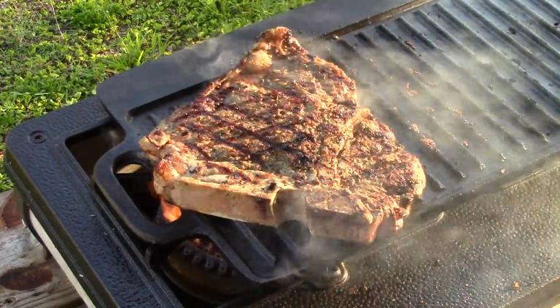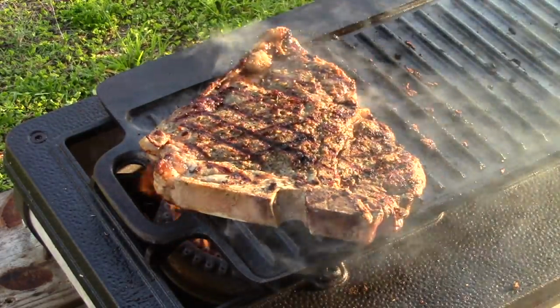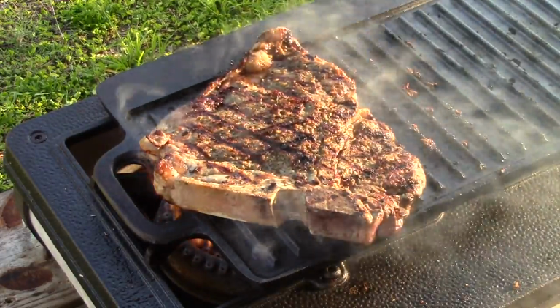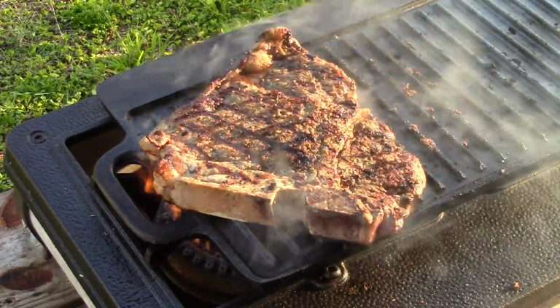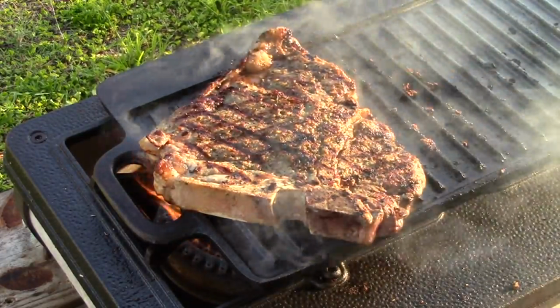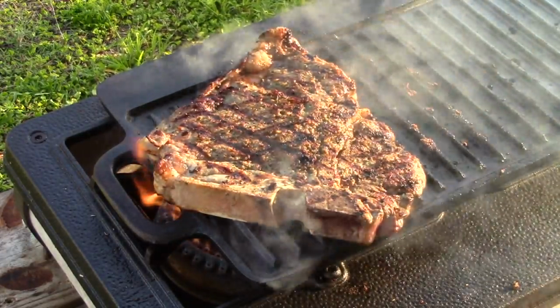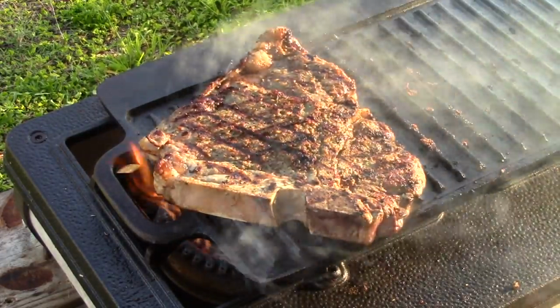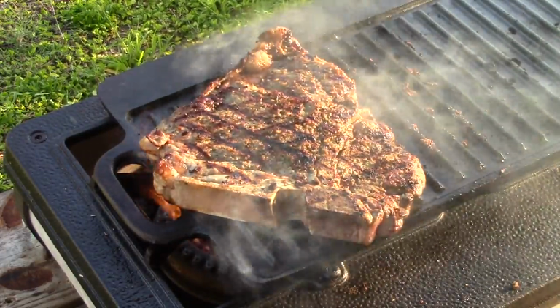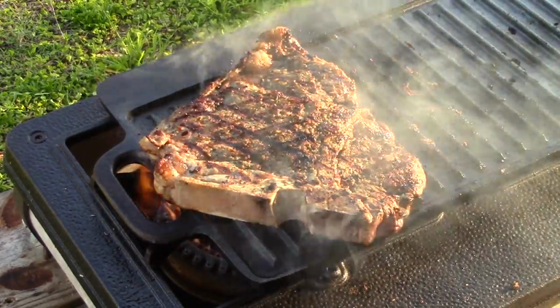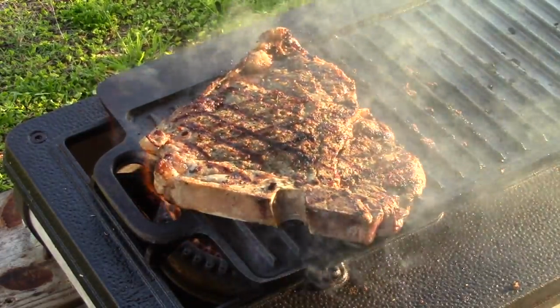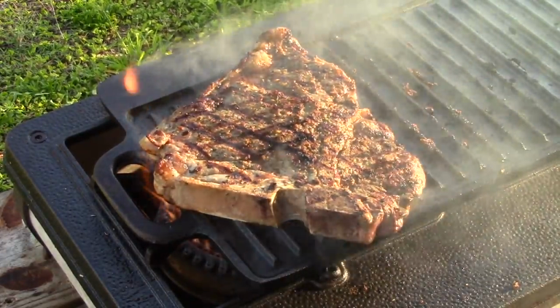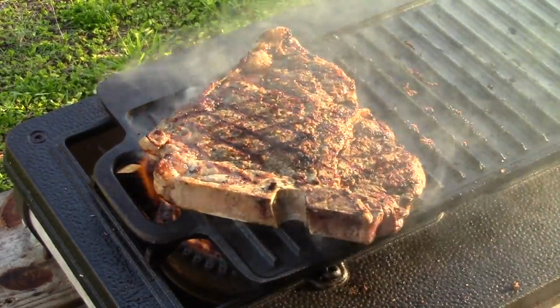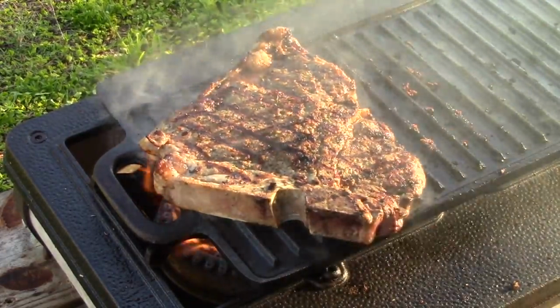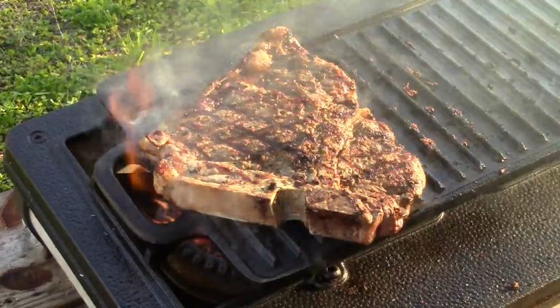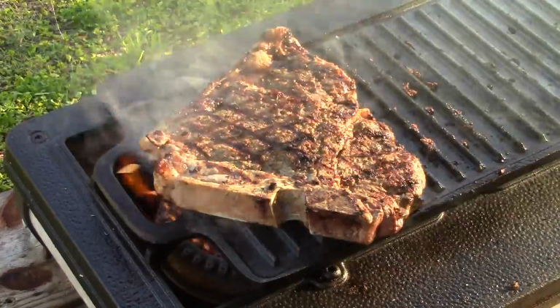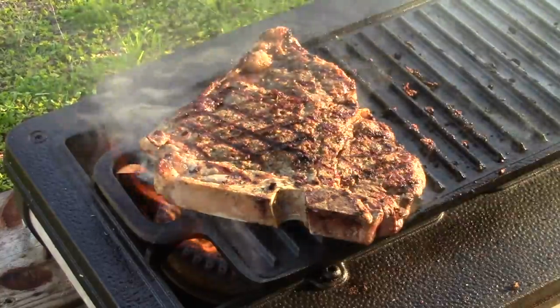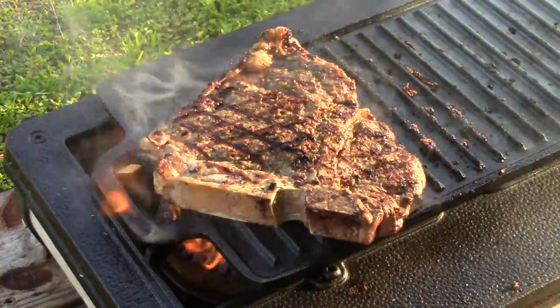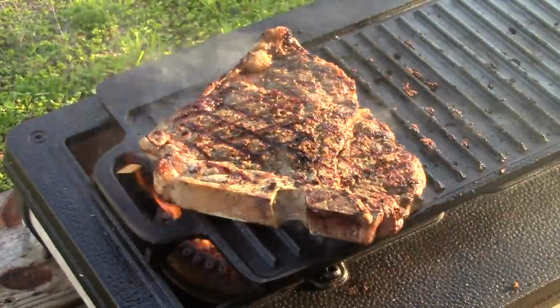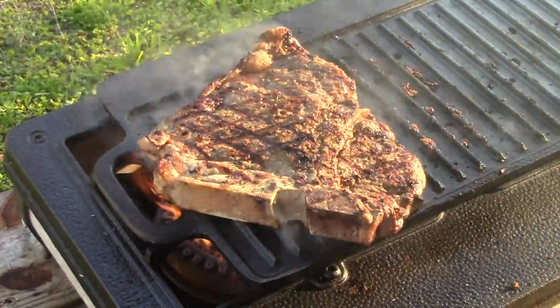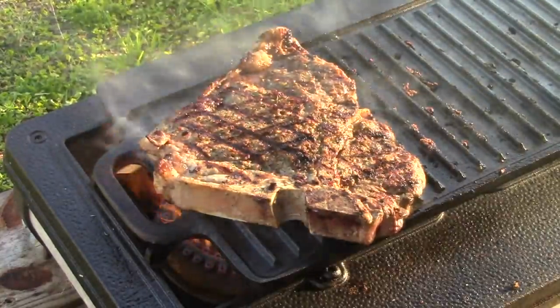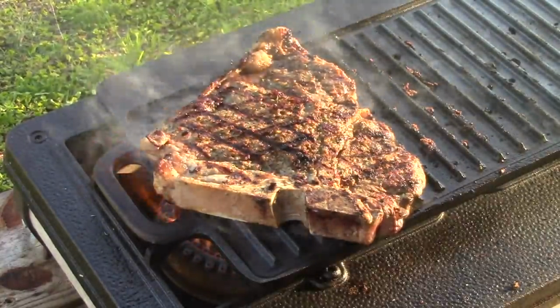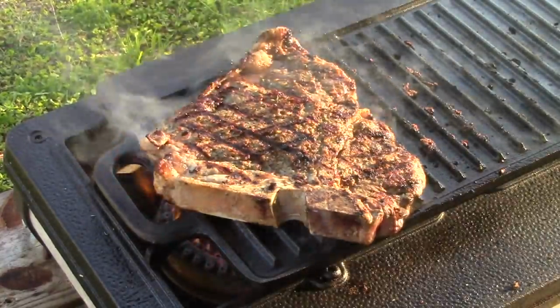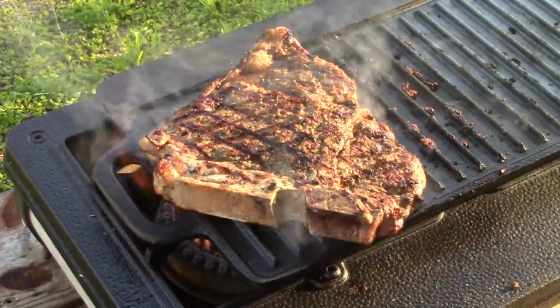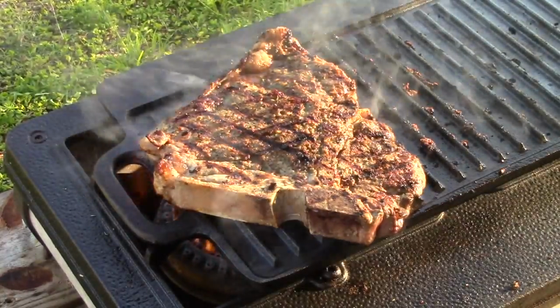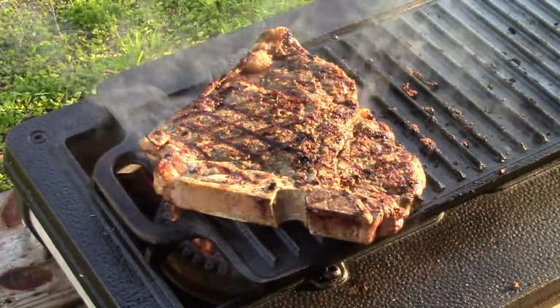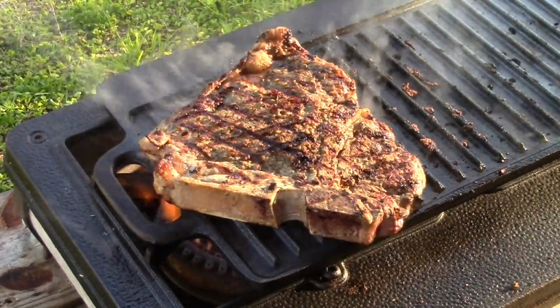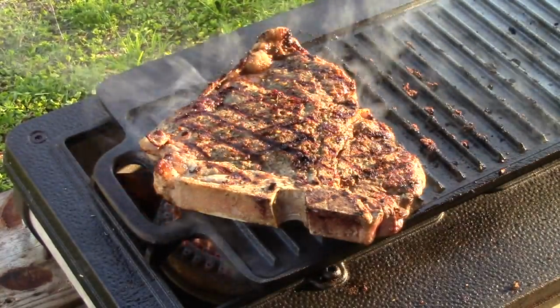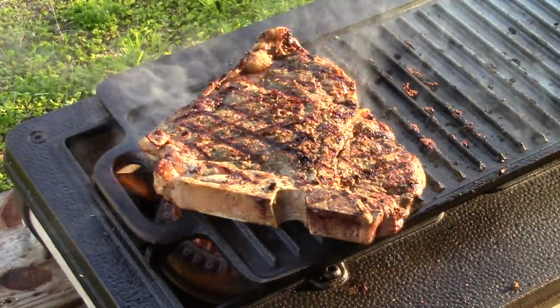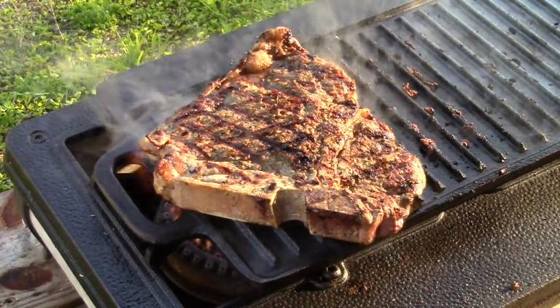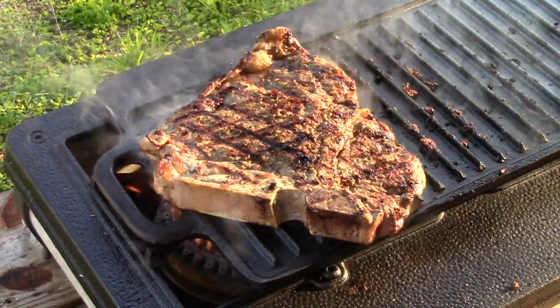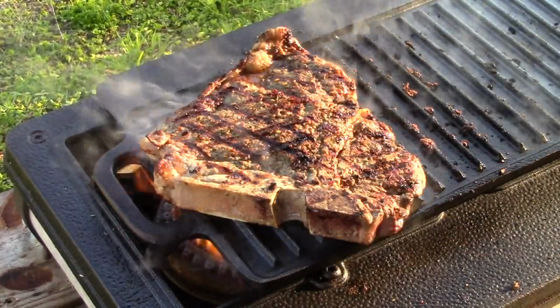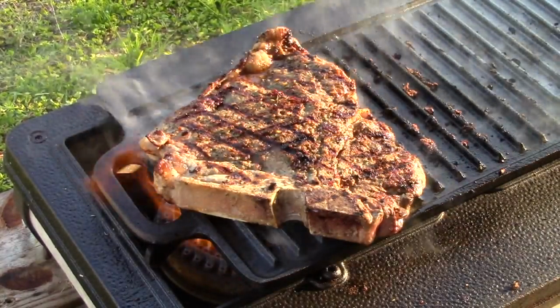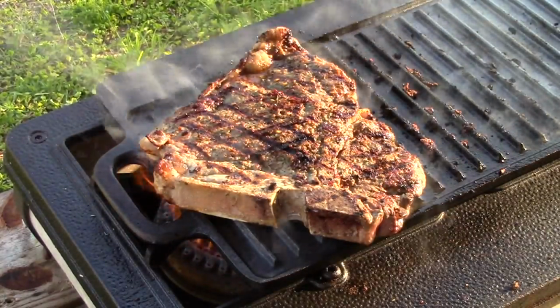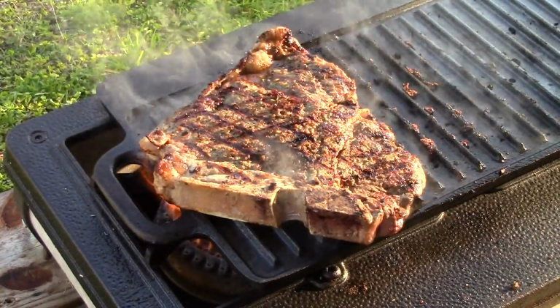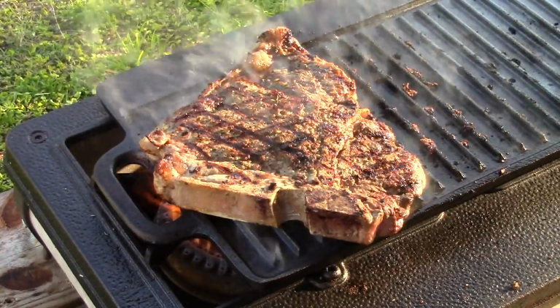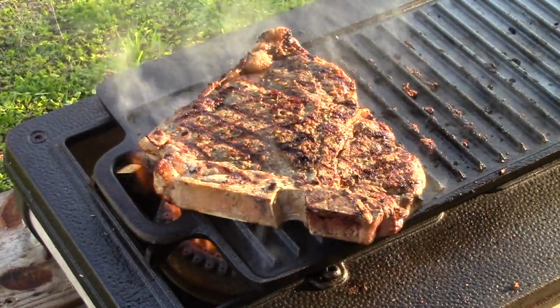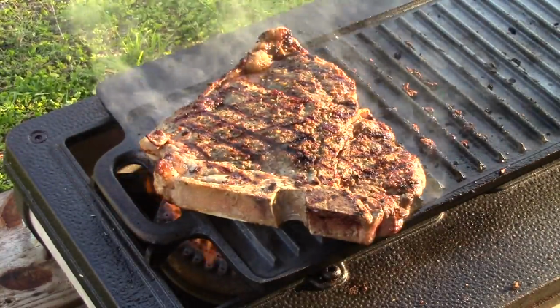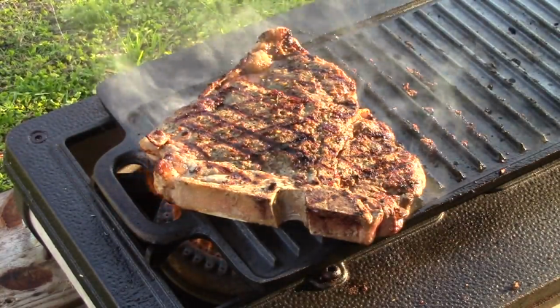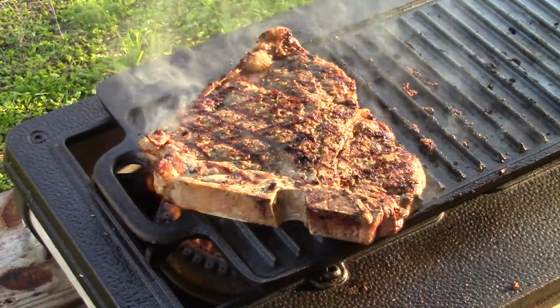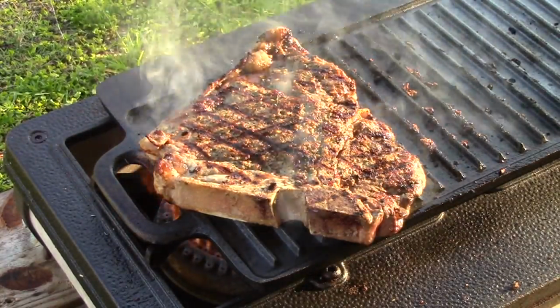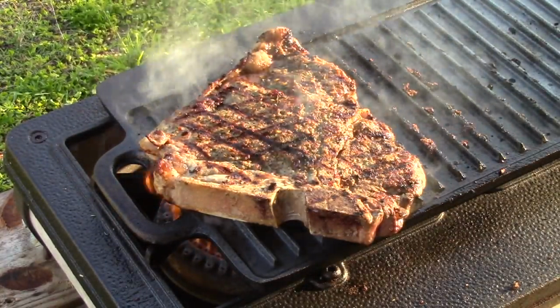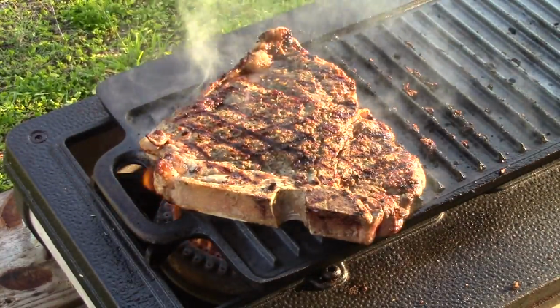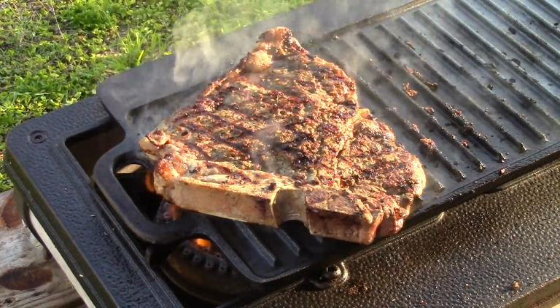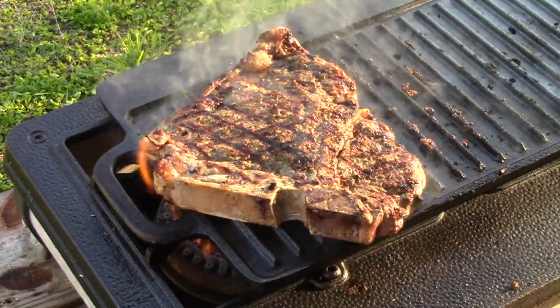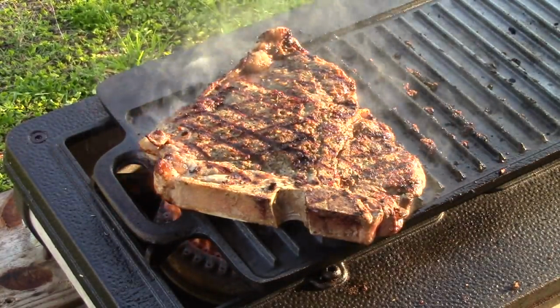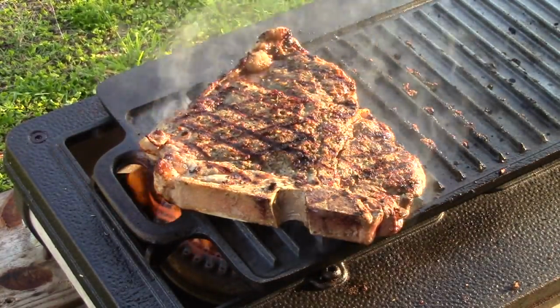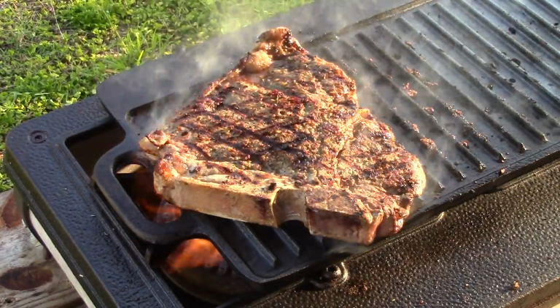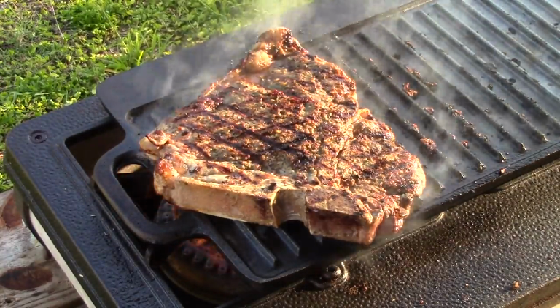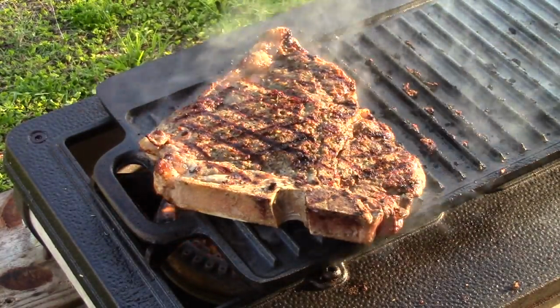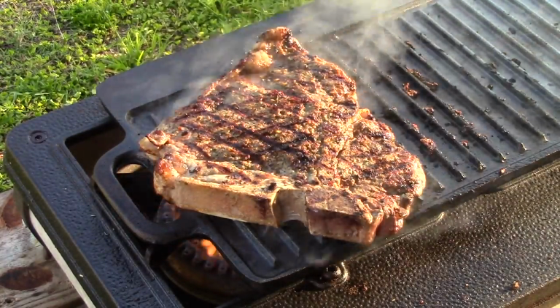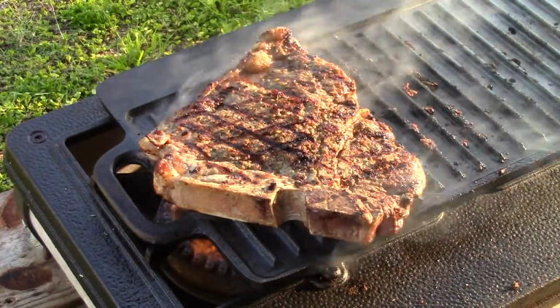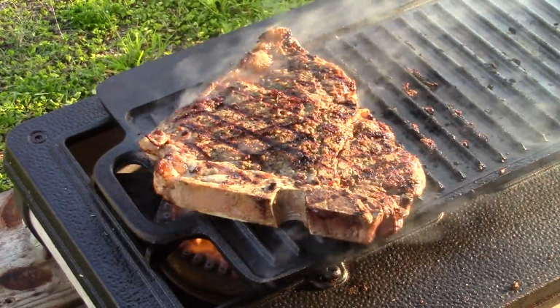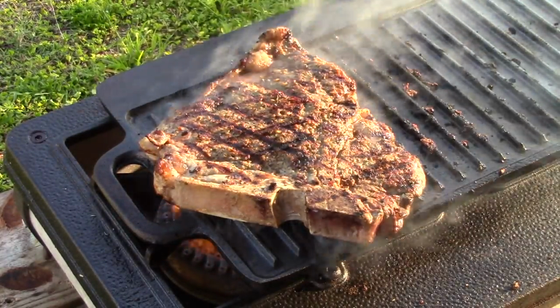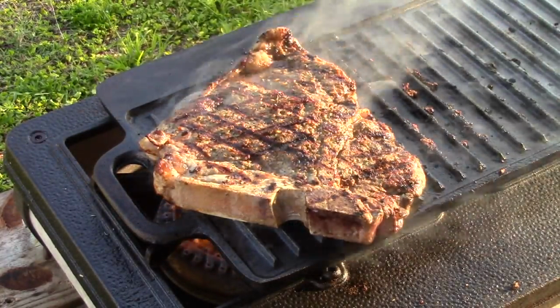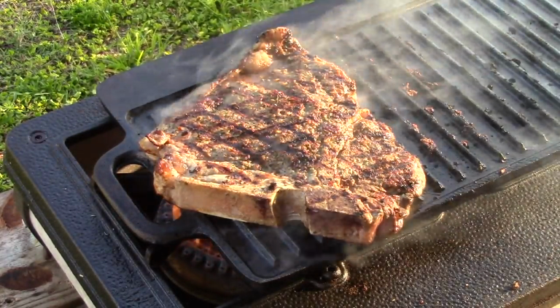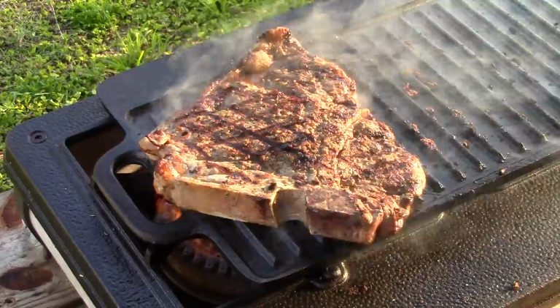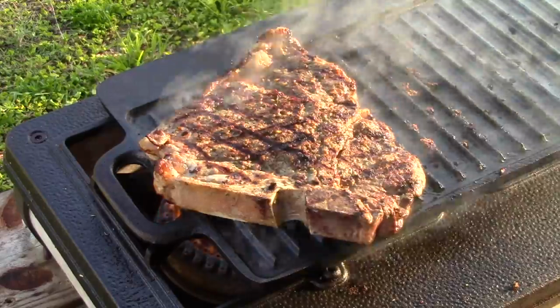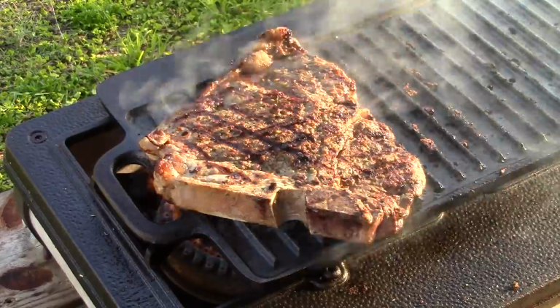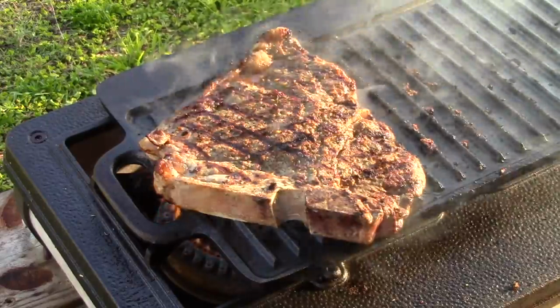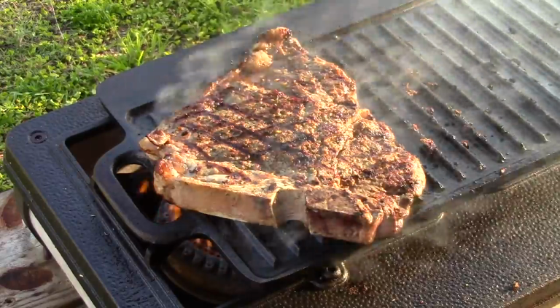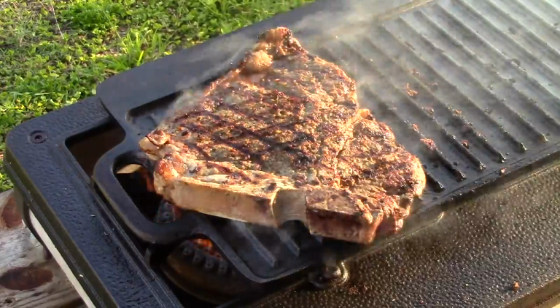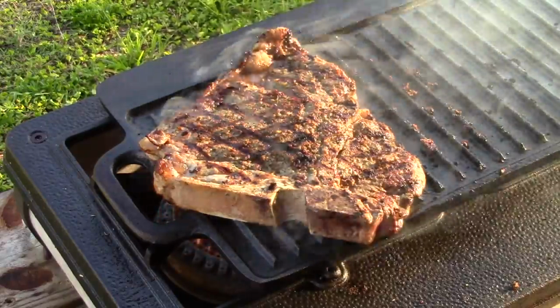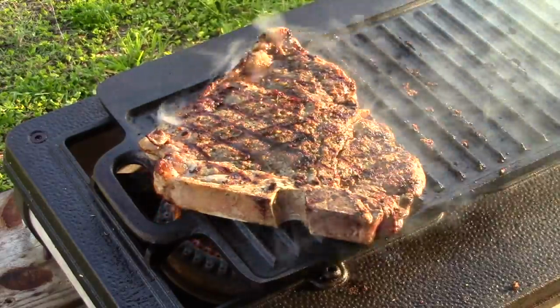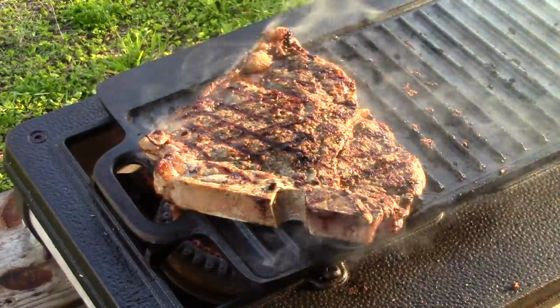Quick and good, you gotta try it if you have one. Heats up quick, ready to go — nice and hot. You wanna cook them hot.